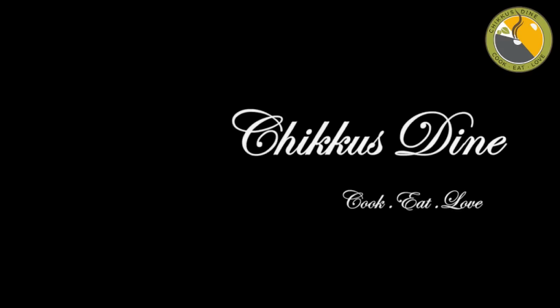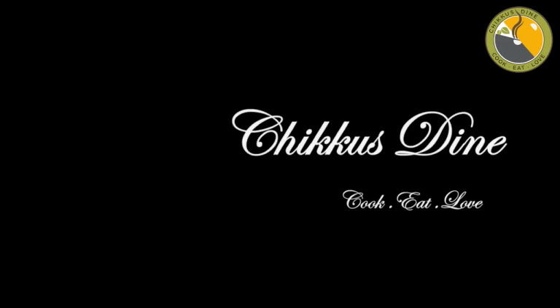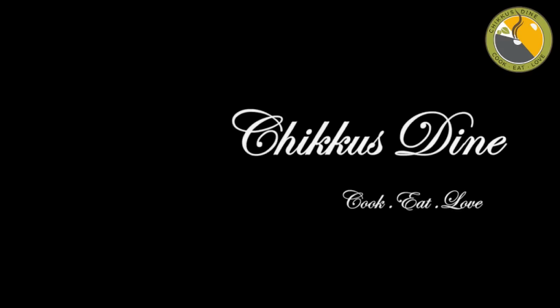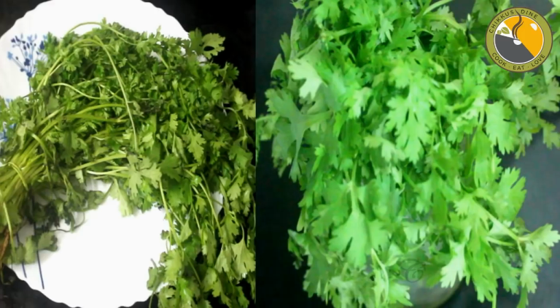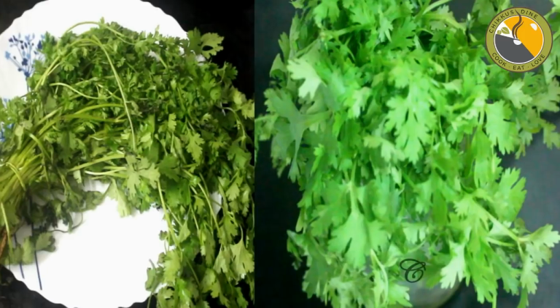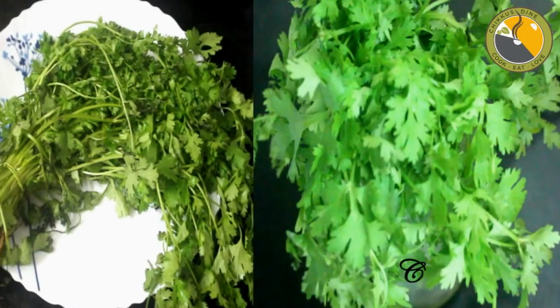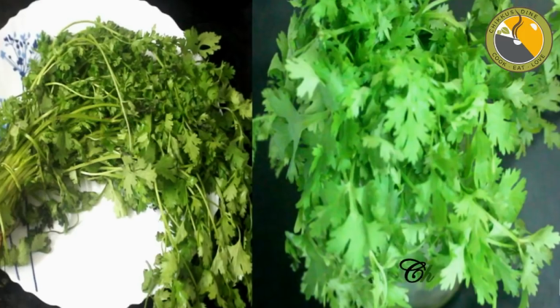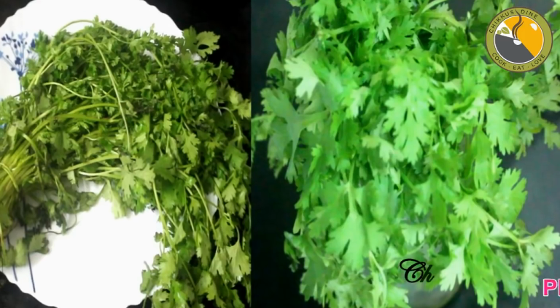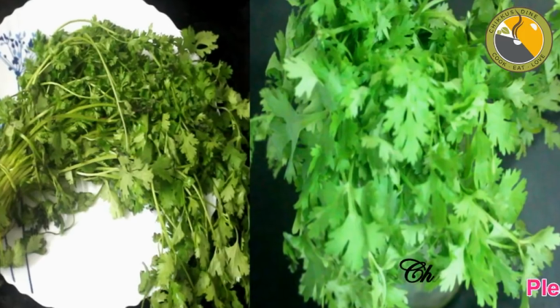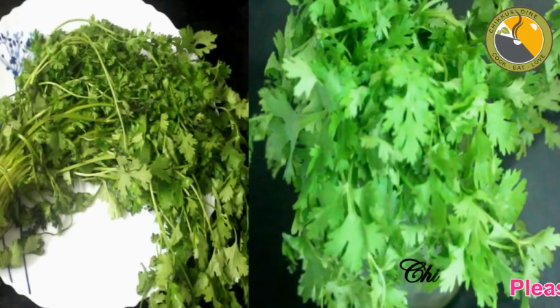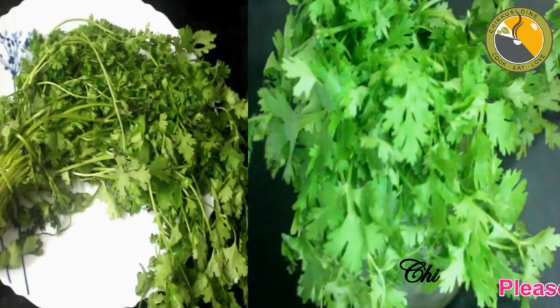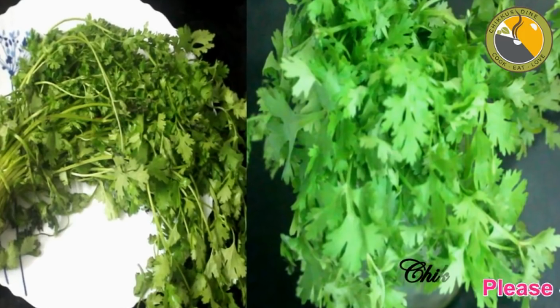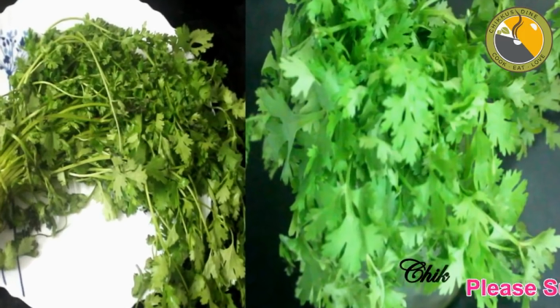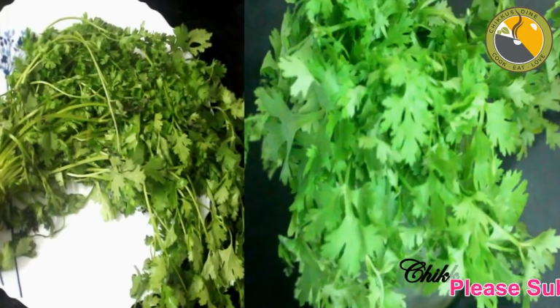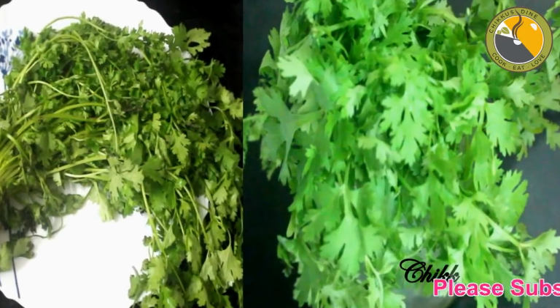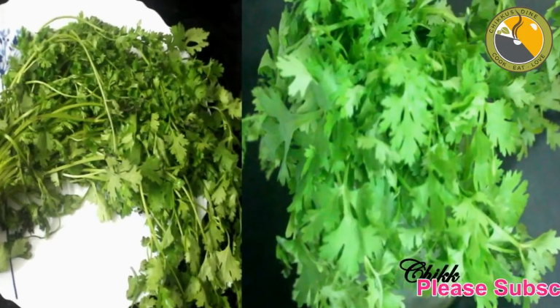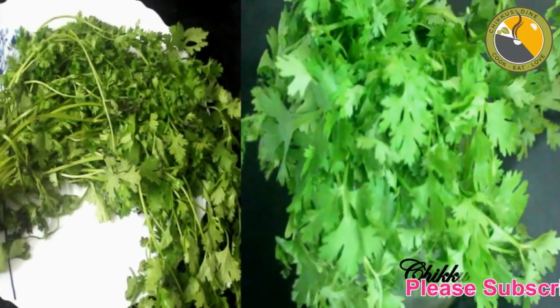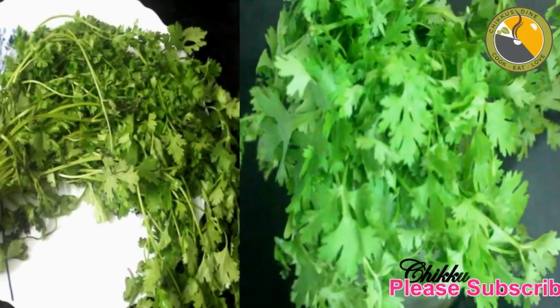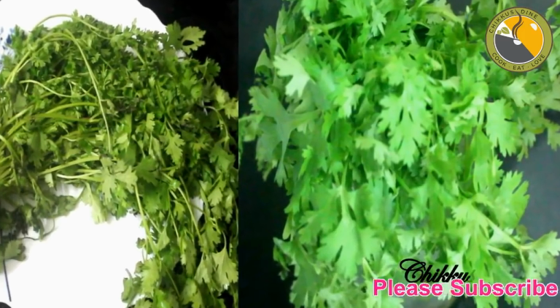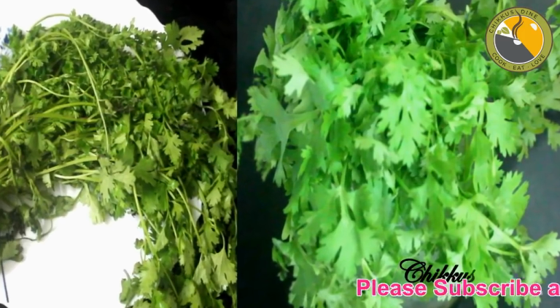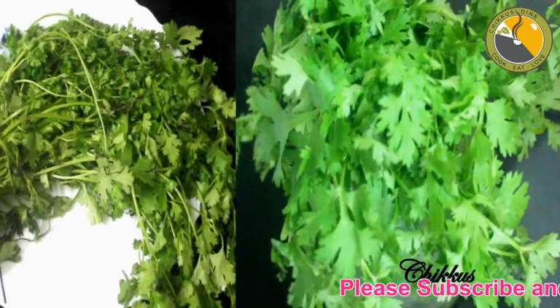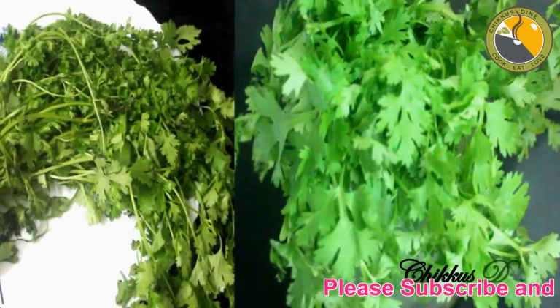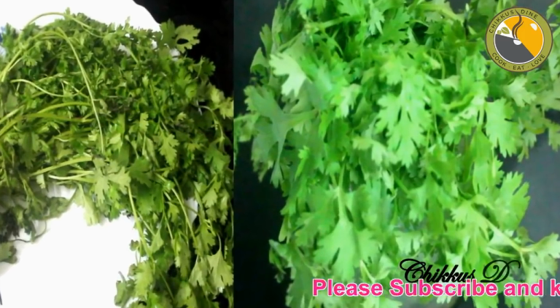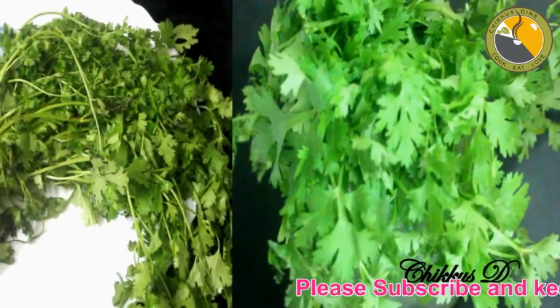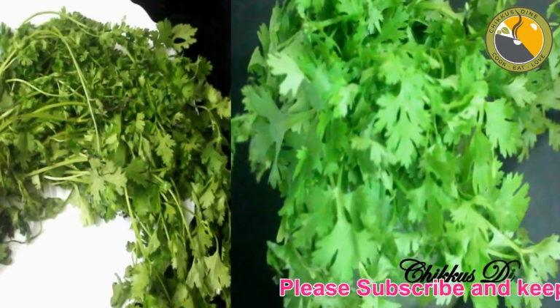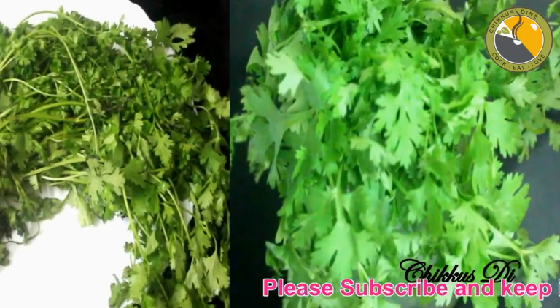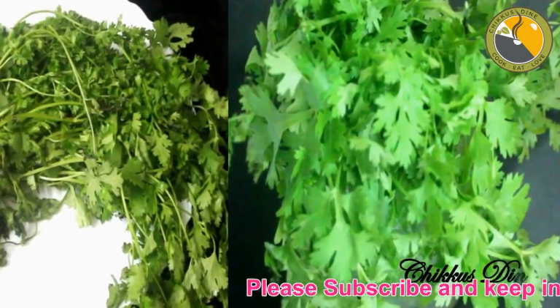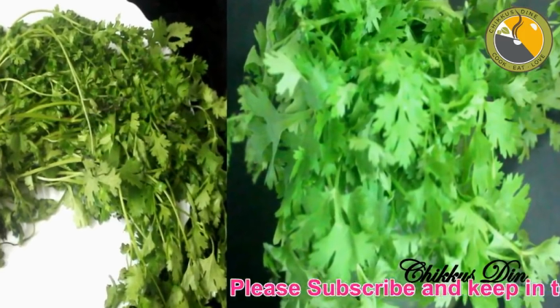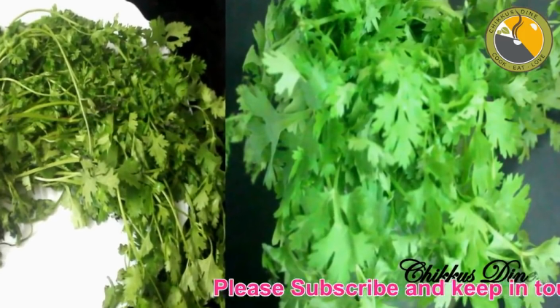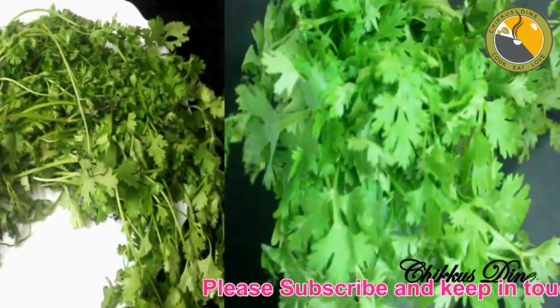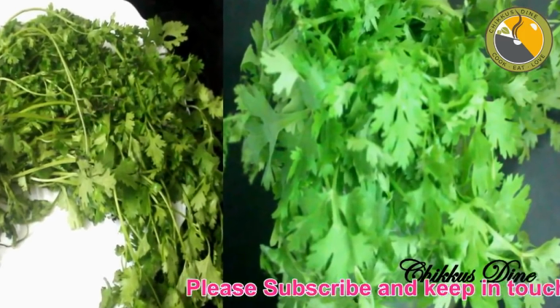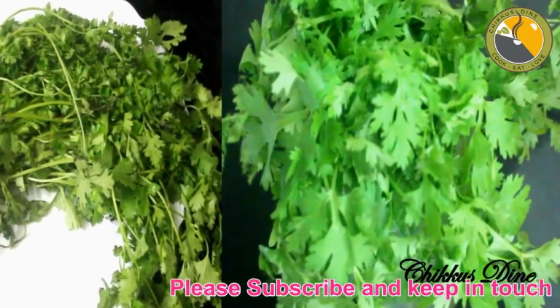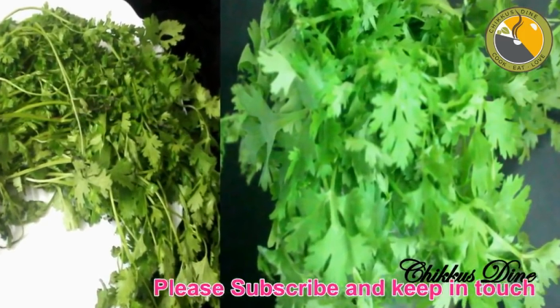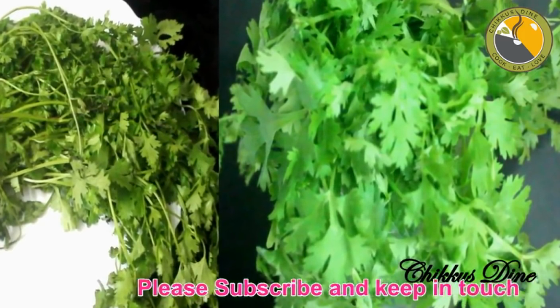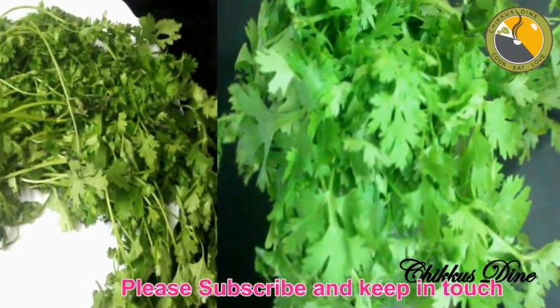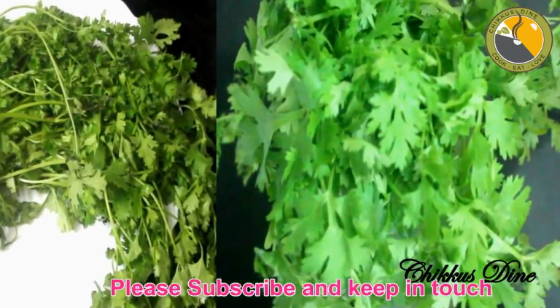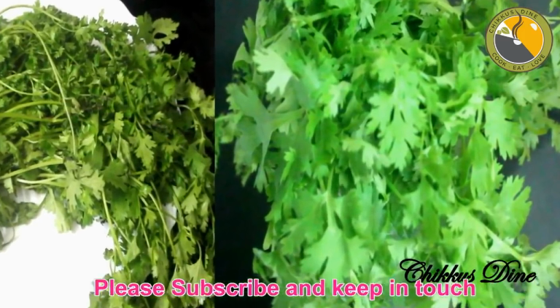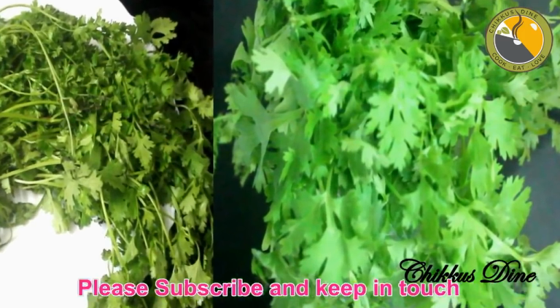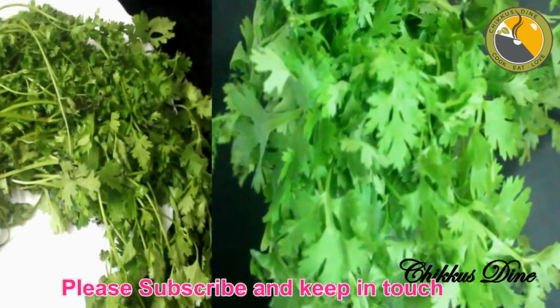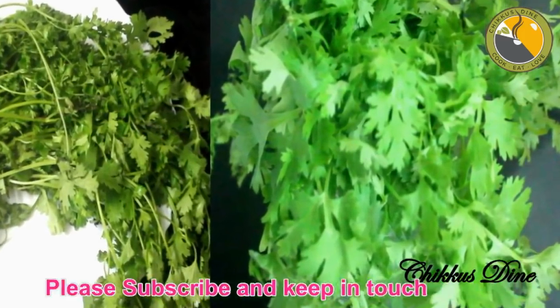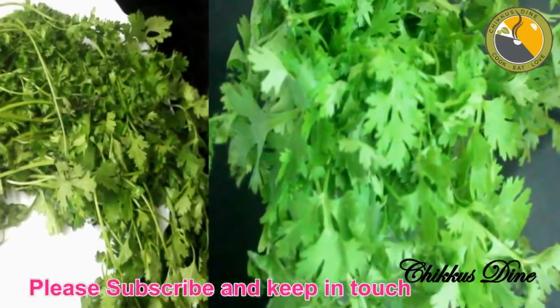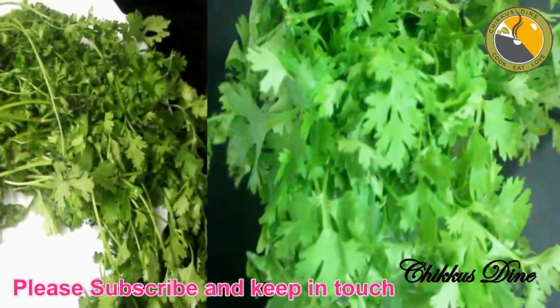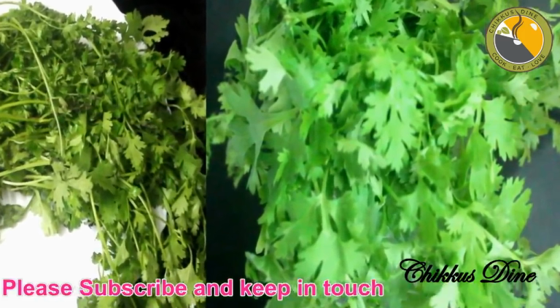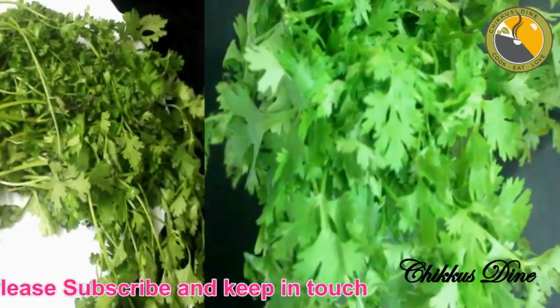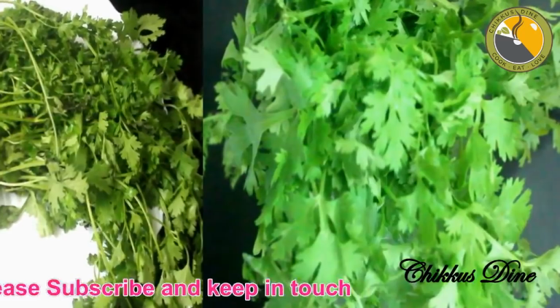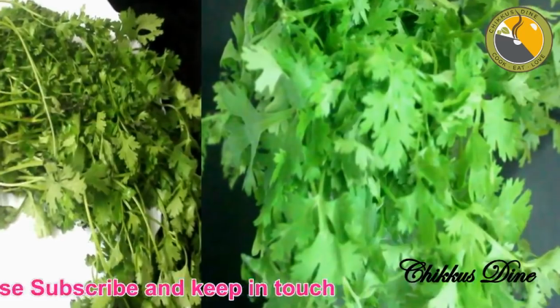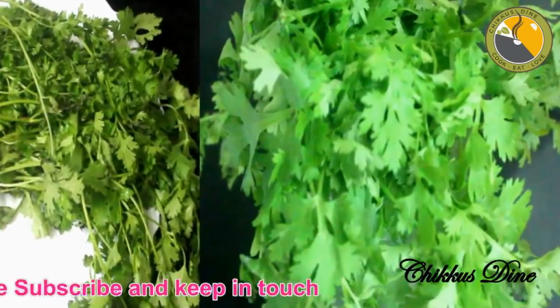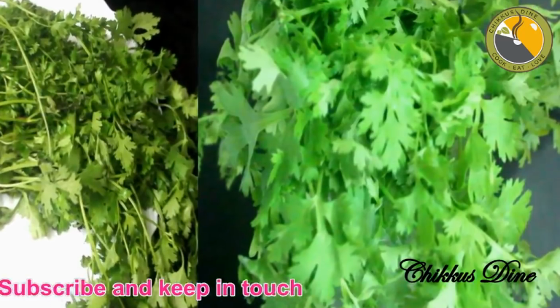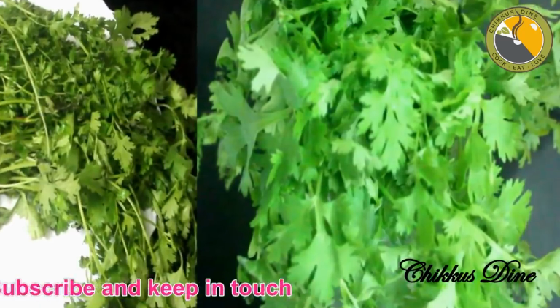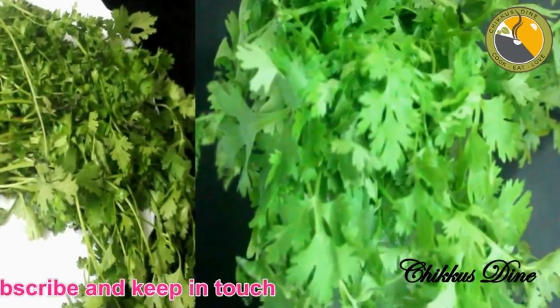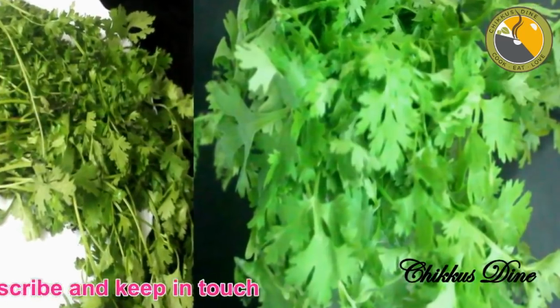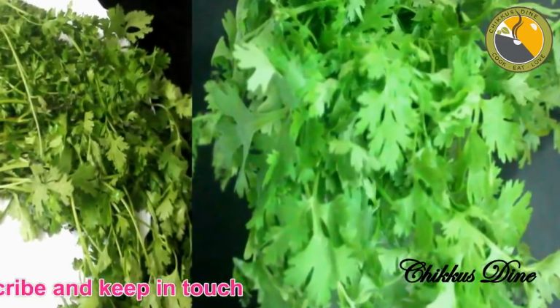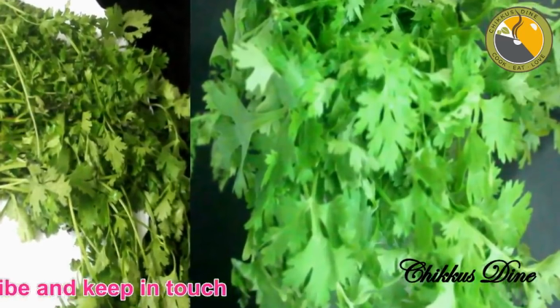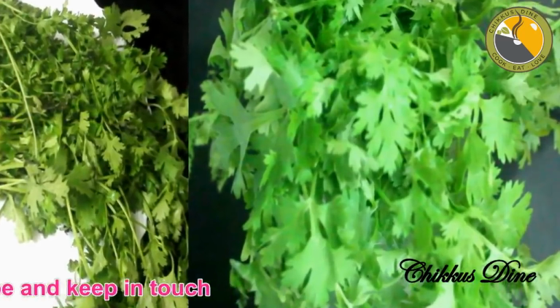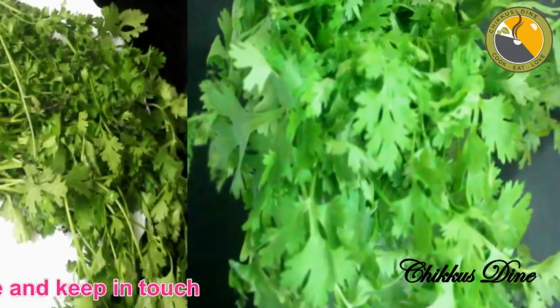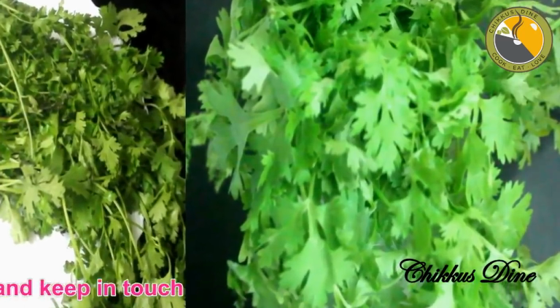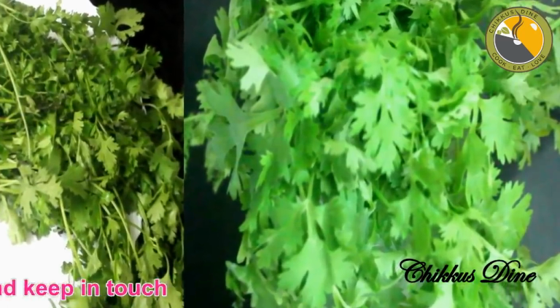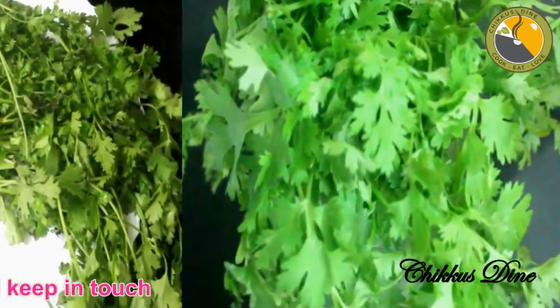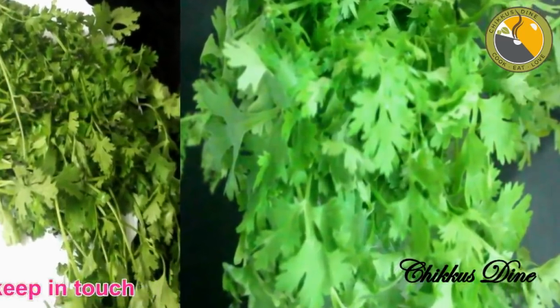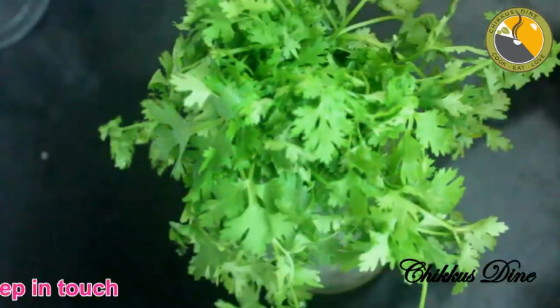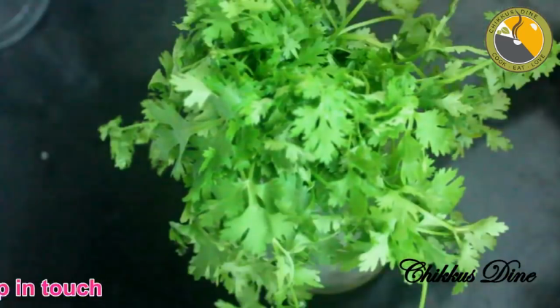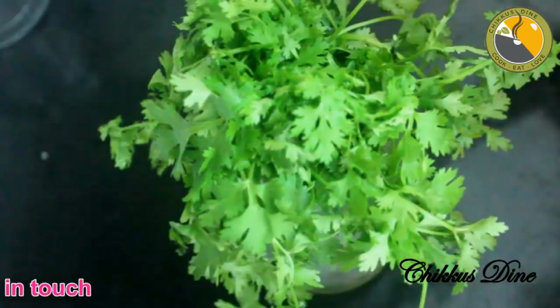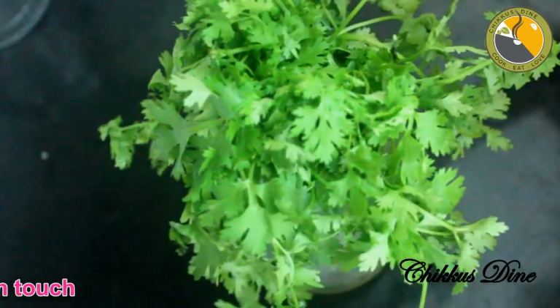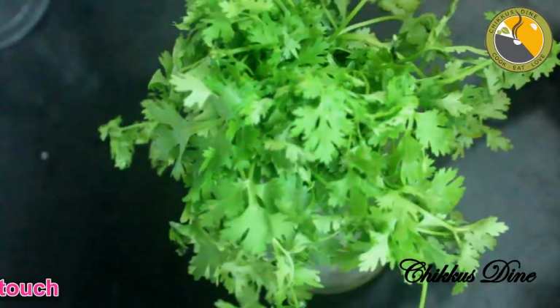Hello, my name is Jashmi. I'm going to make a kitchen tip for you. It's fresh and fresh and fresh.